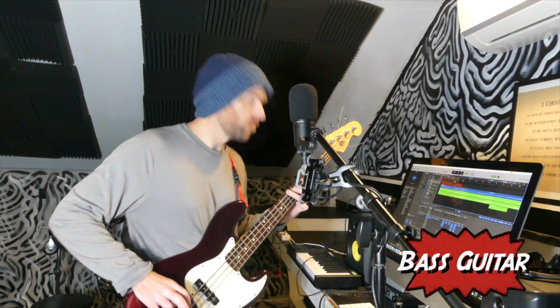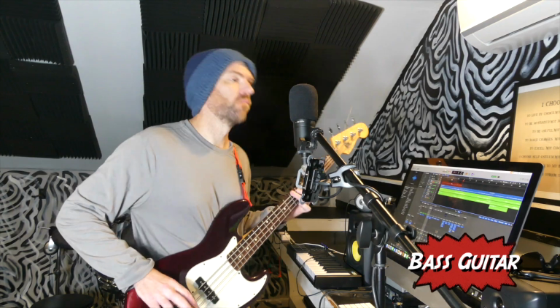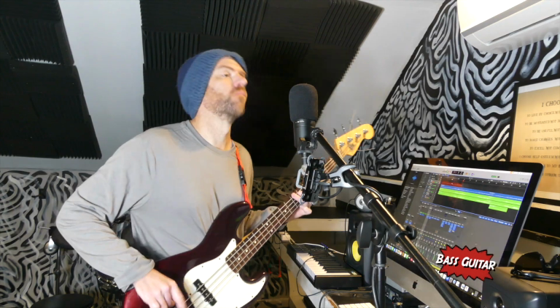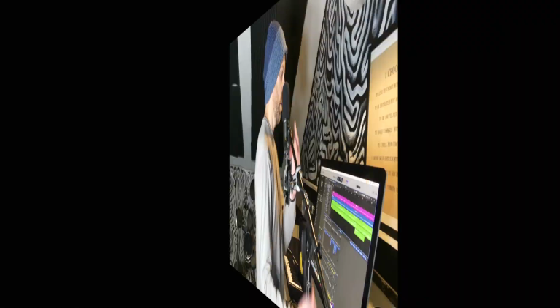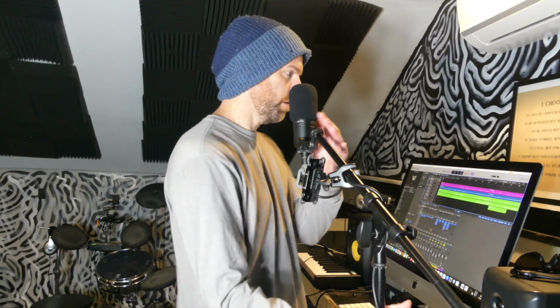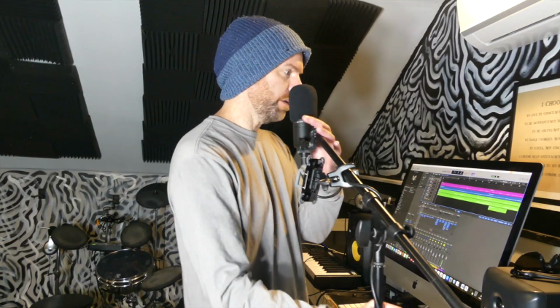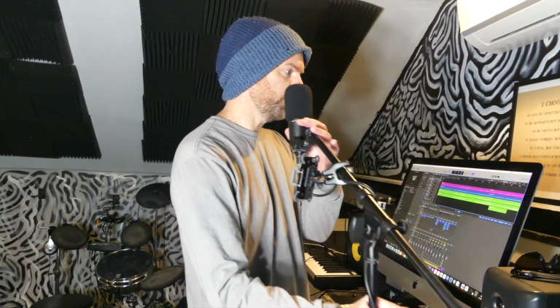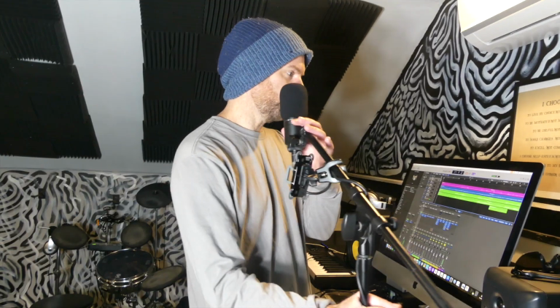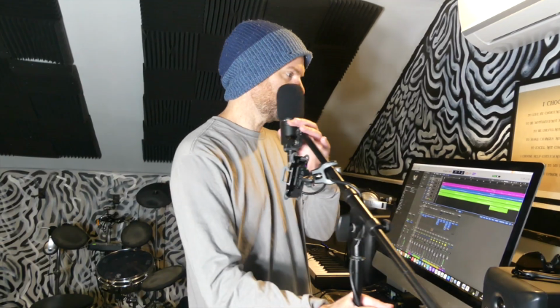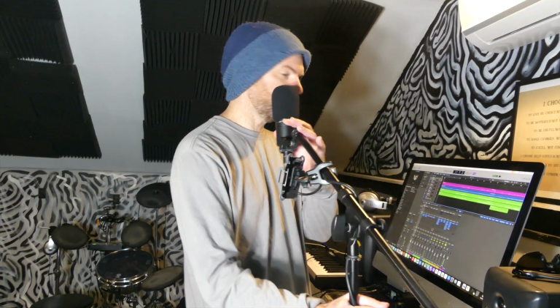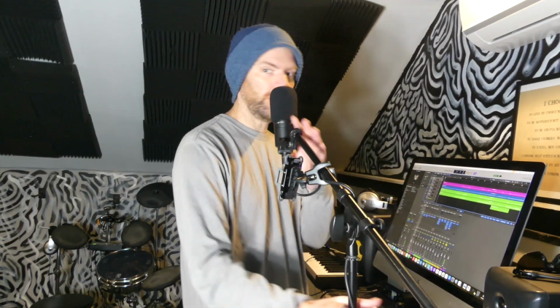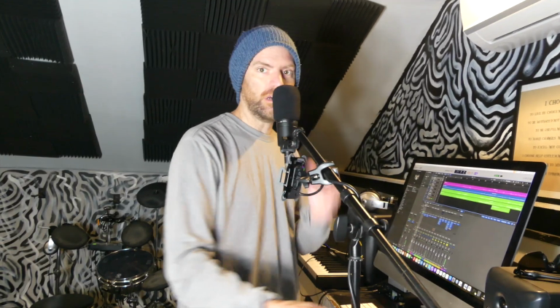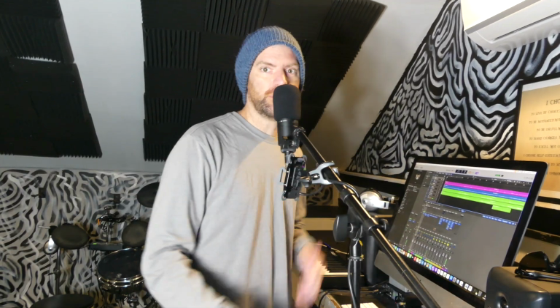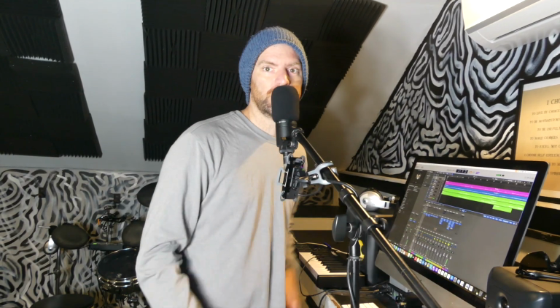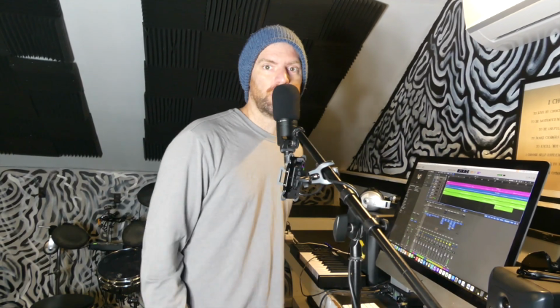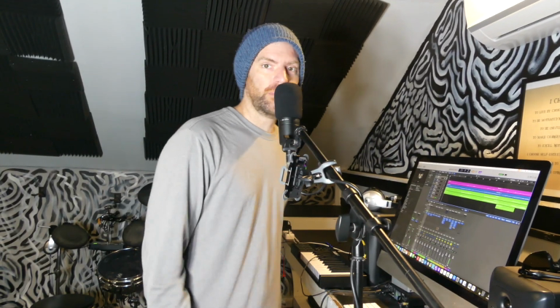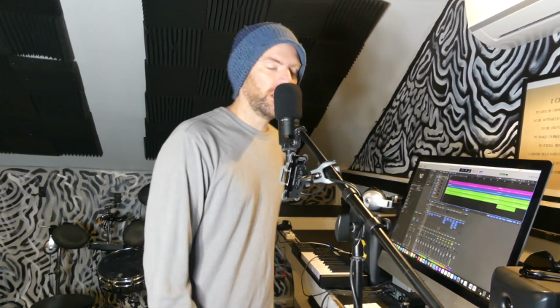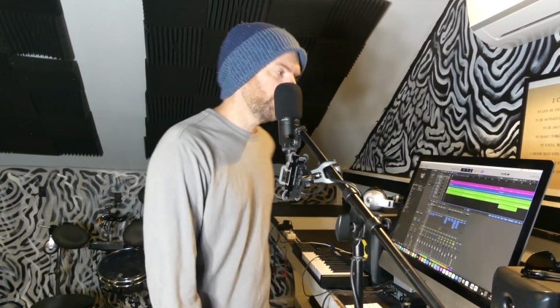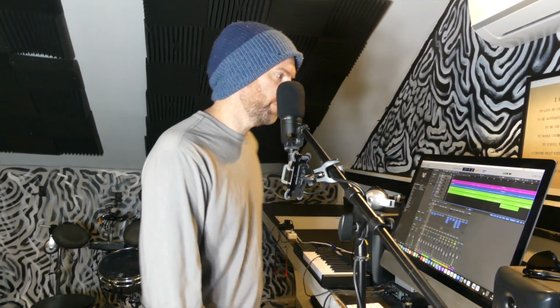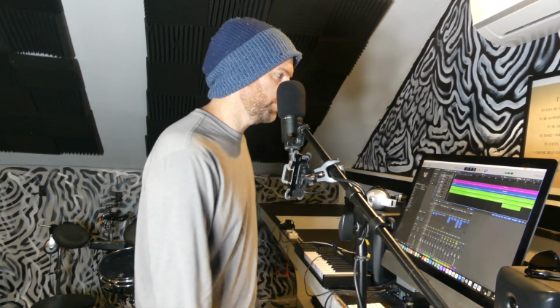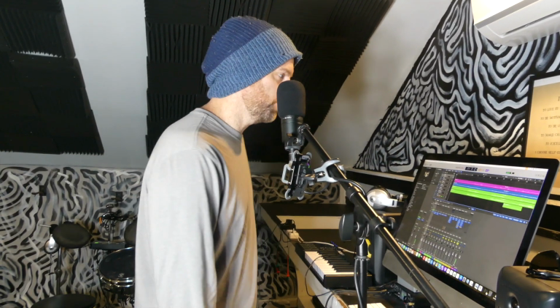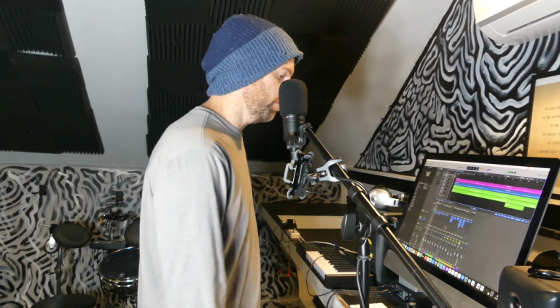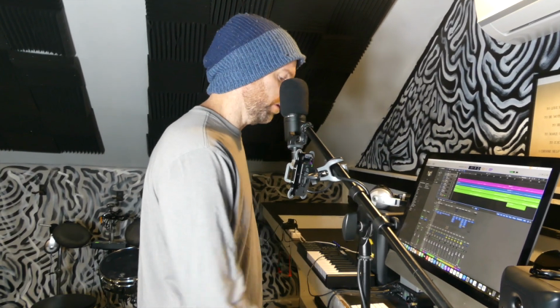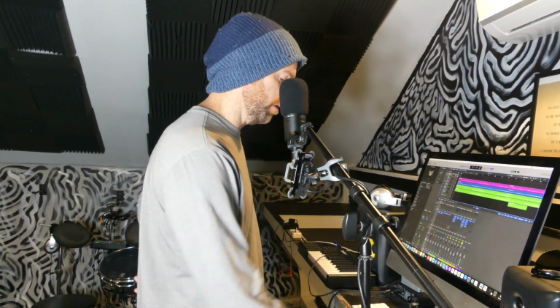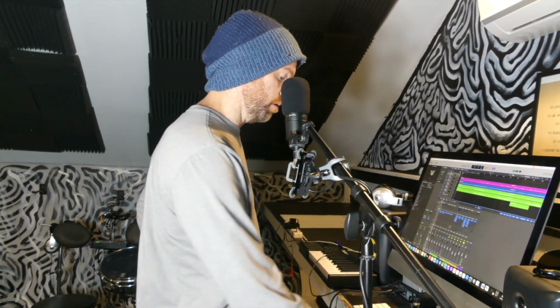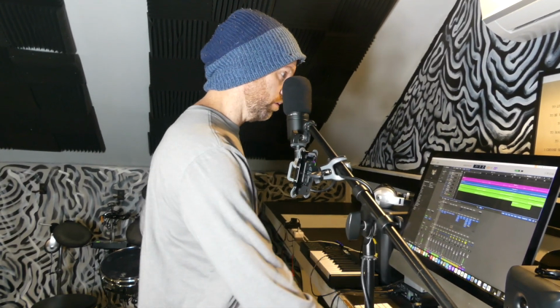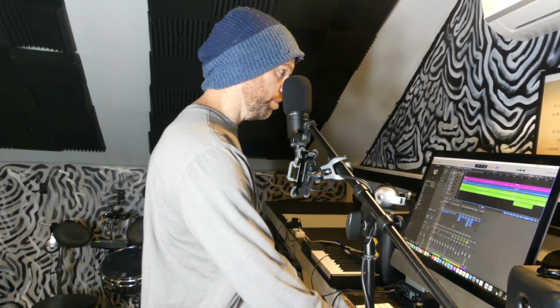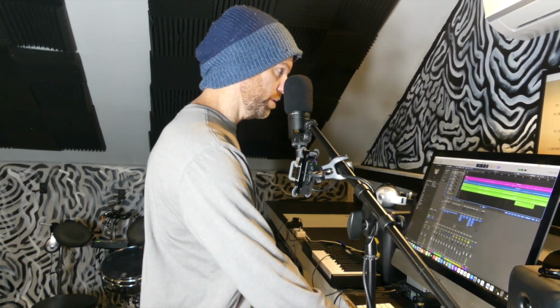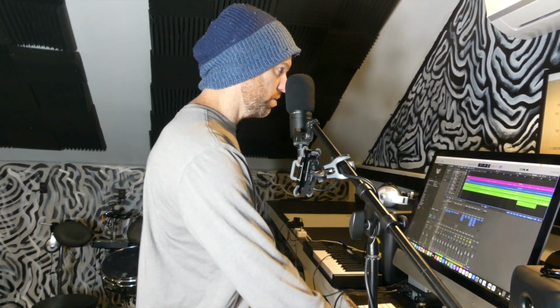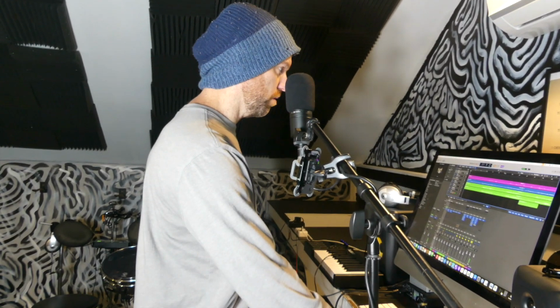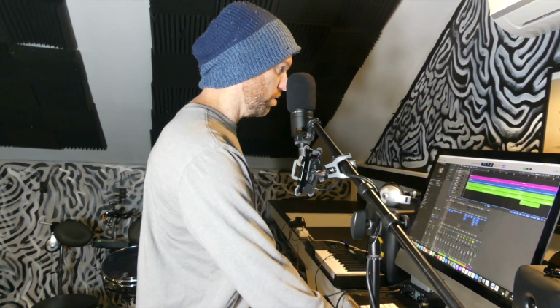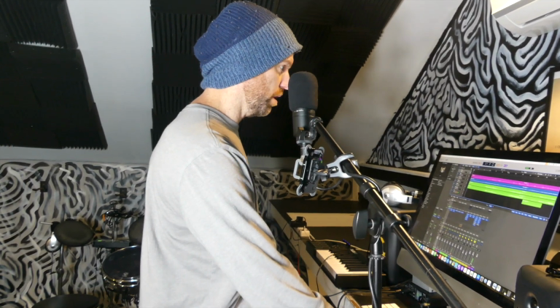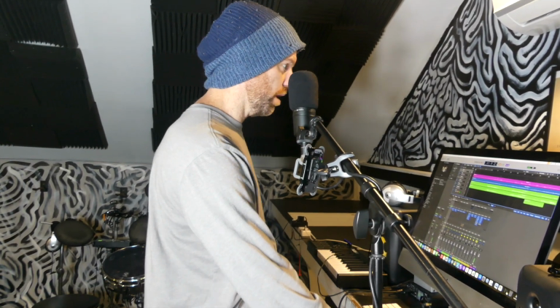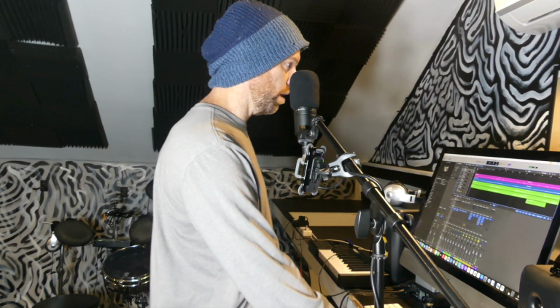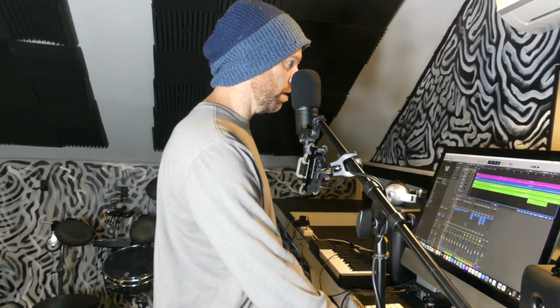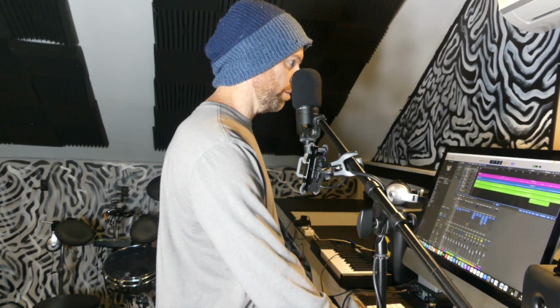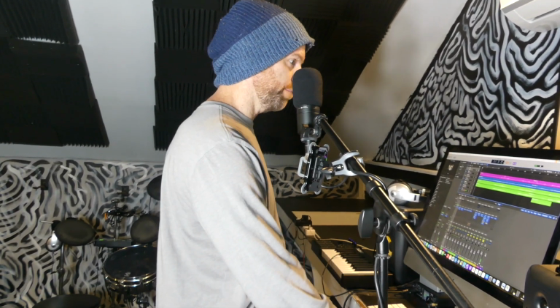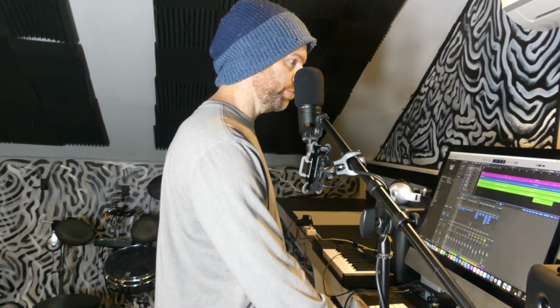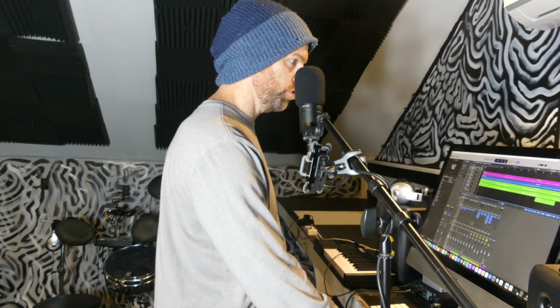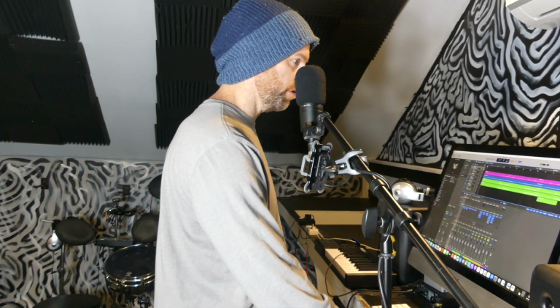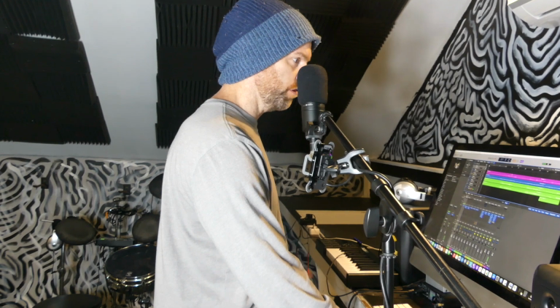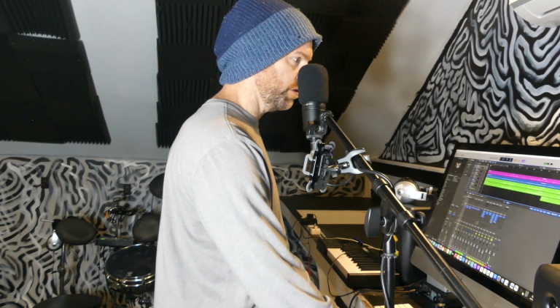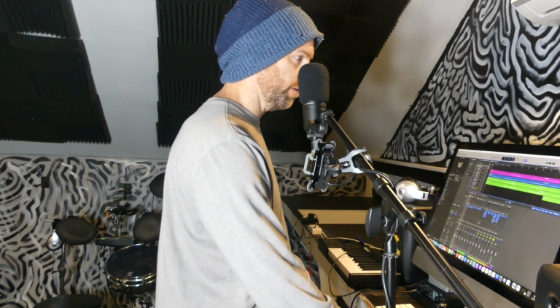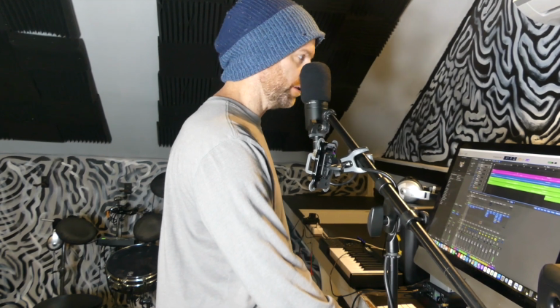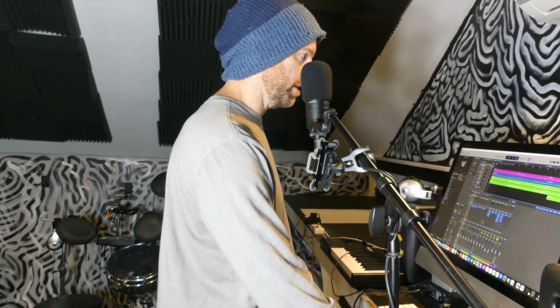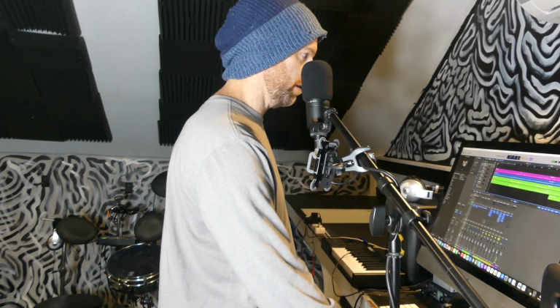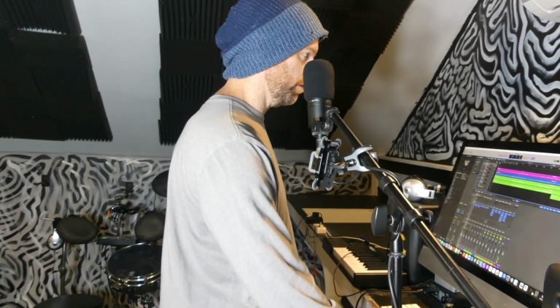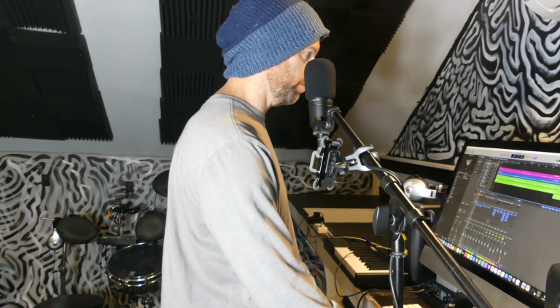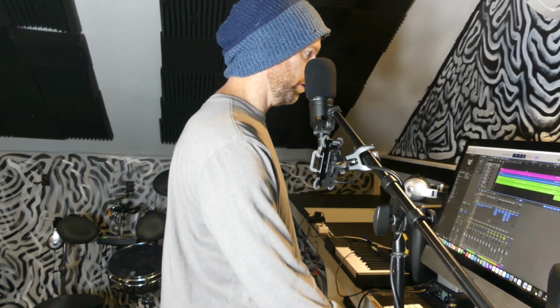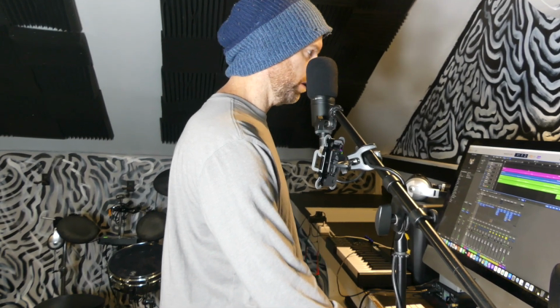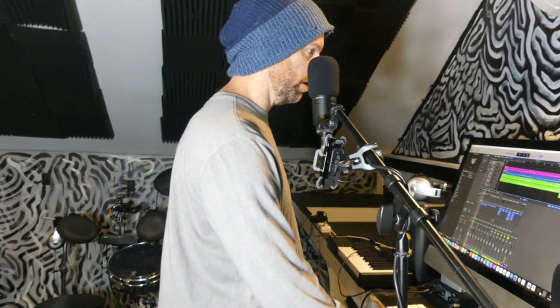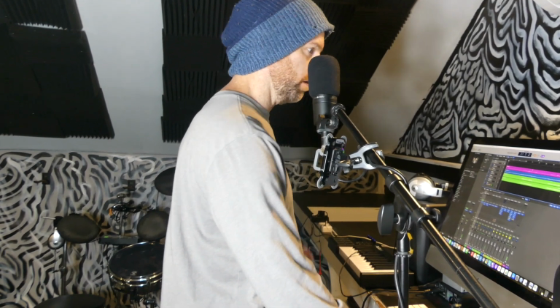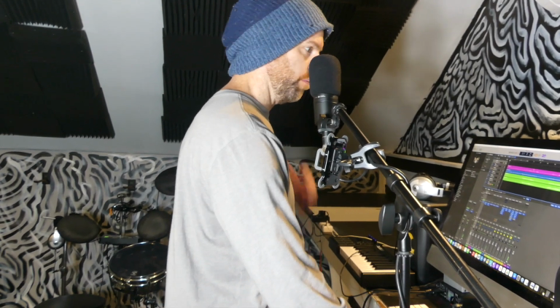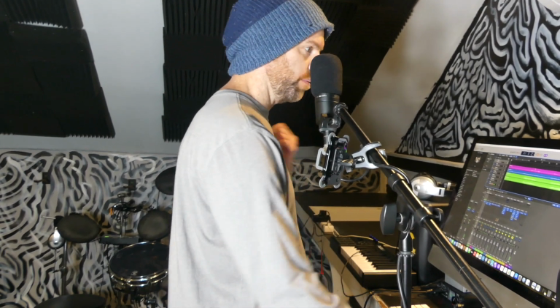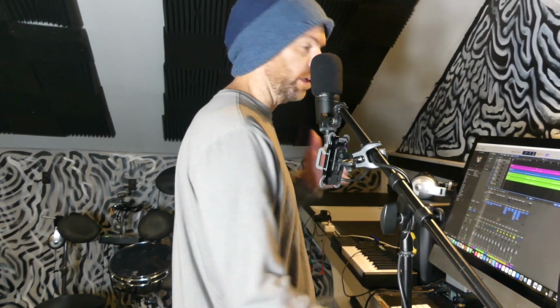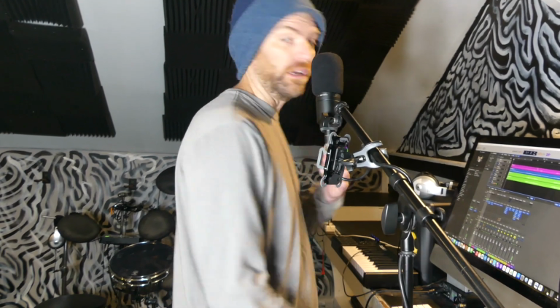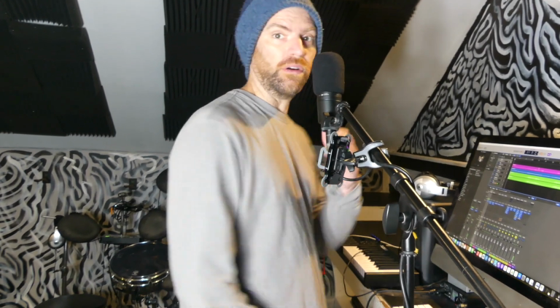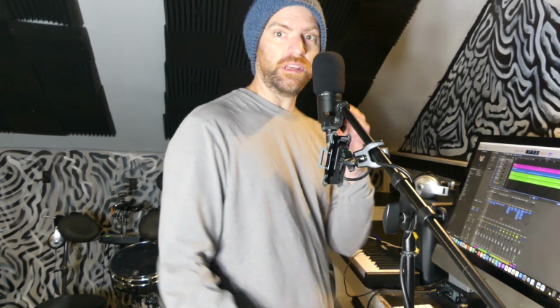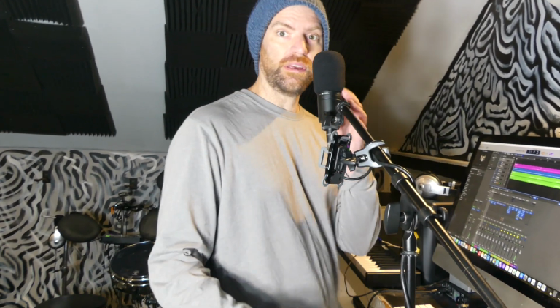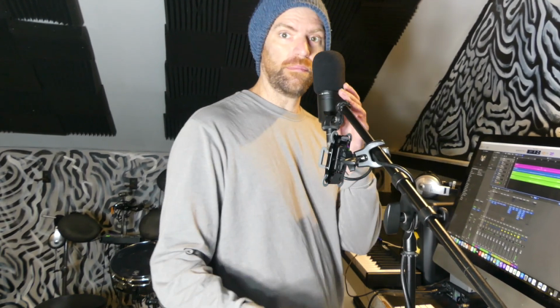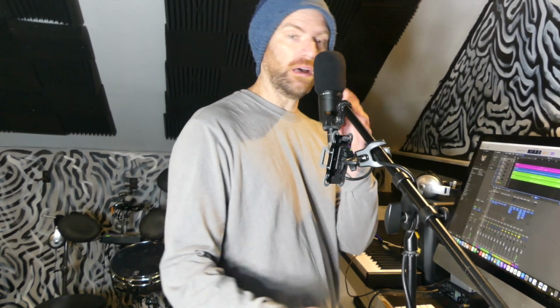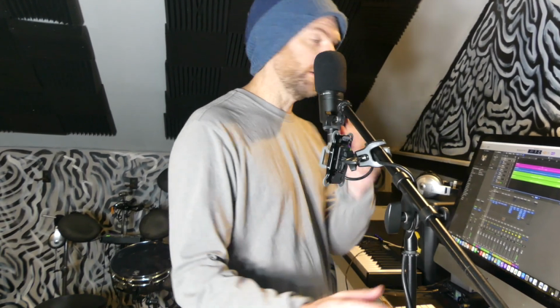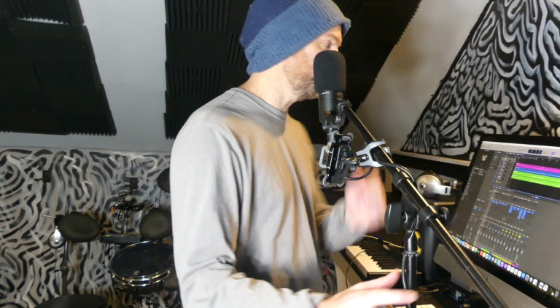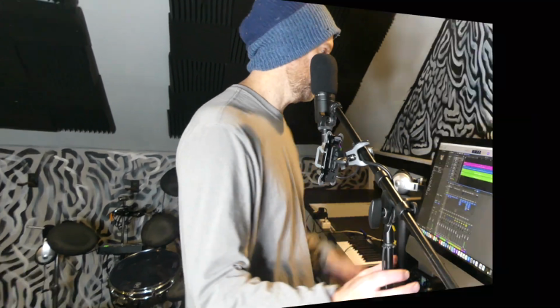Okay, drums are coming up. I'm going to have the metronome on — the loop is gone — and I'm triggering the same sounds, but I'll be playing it on the kit behind me.